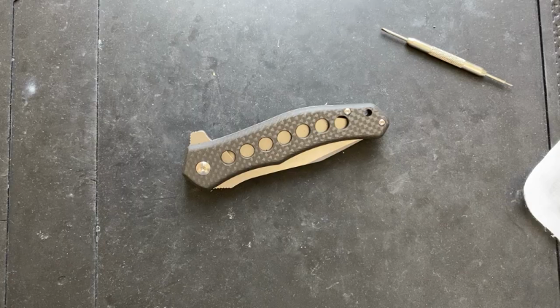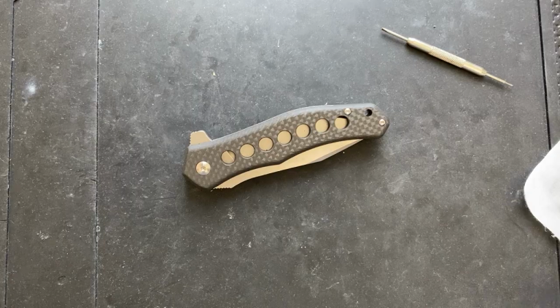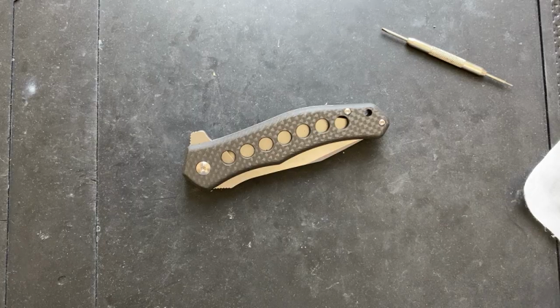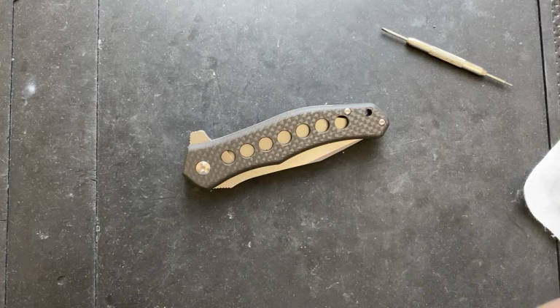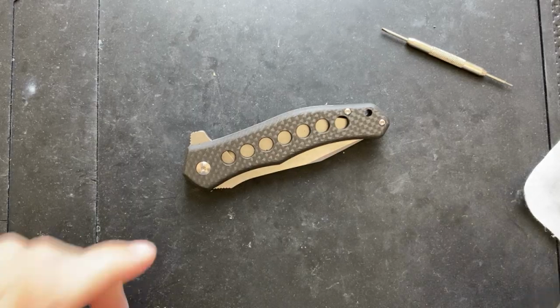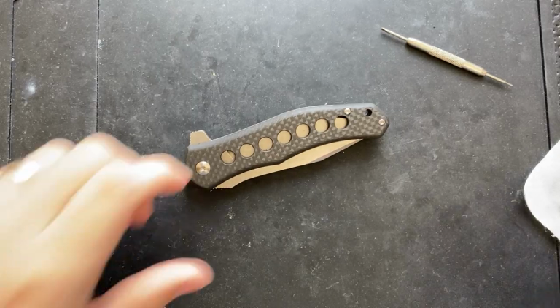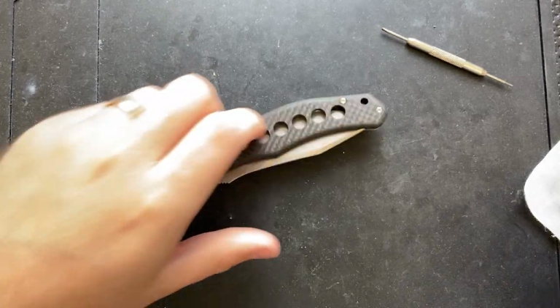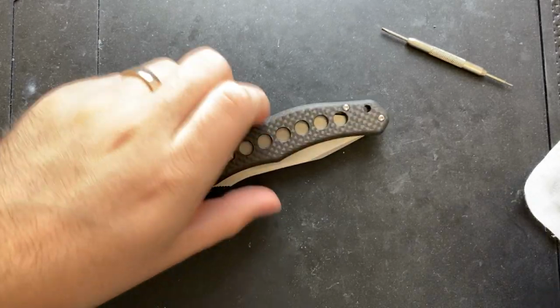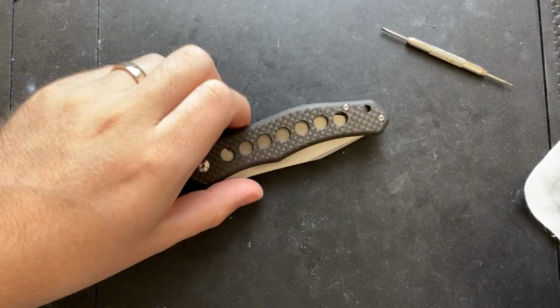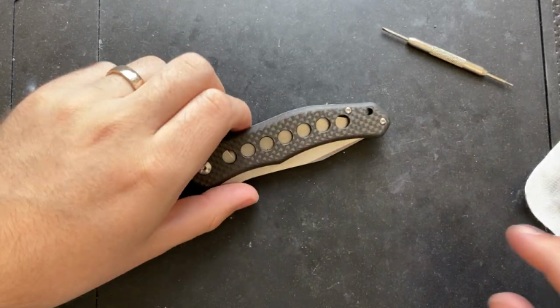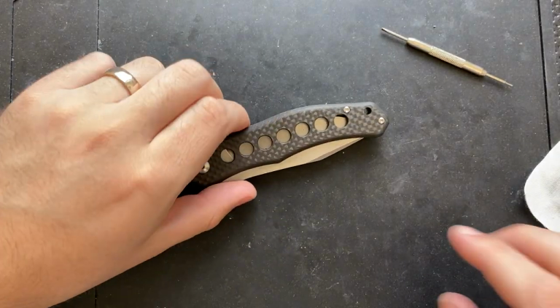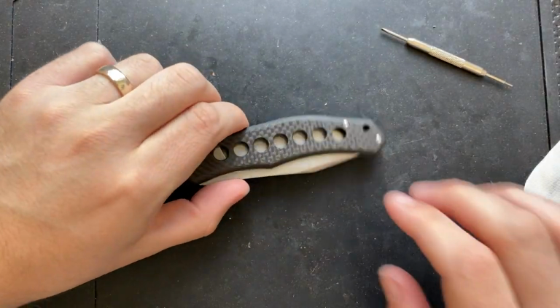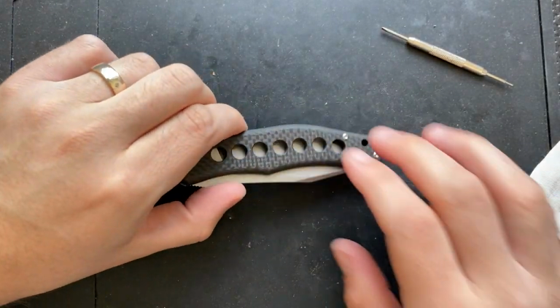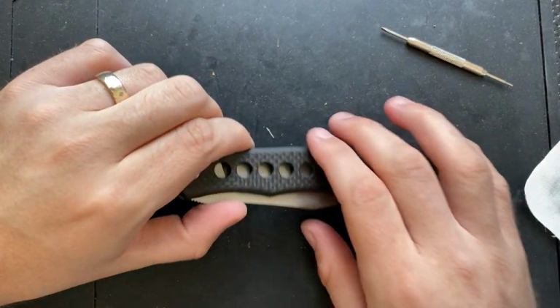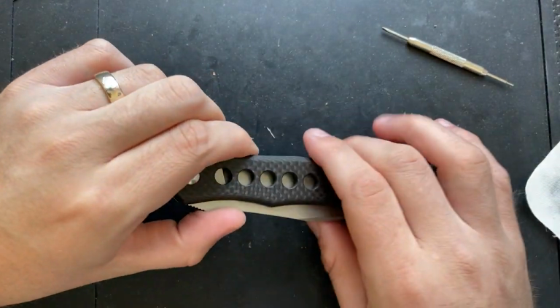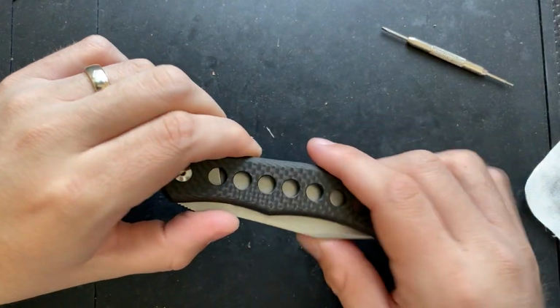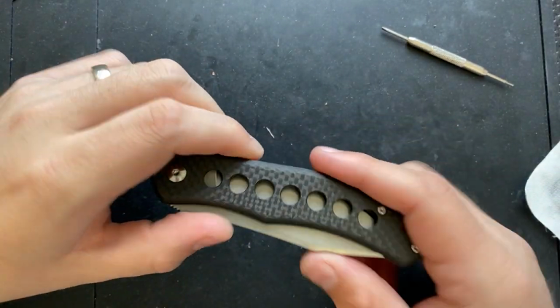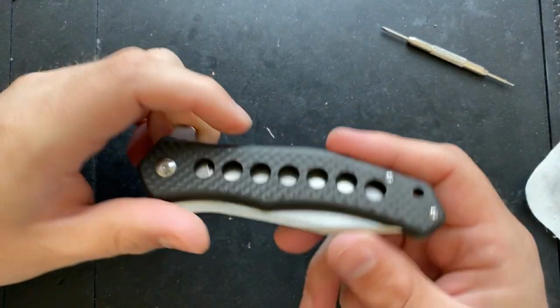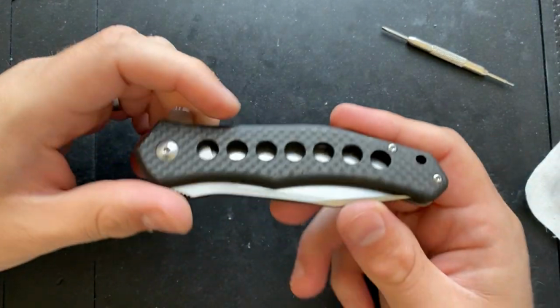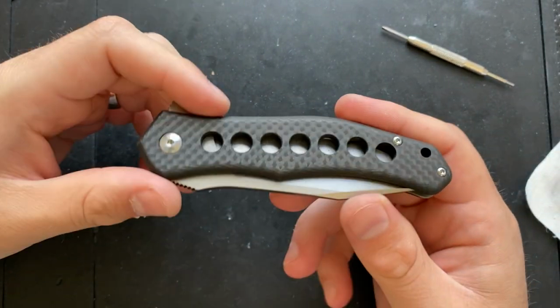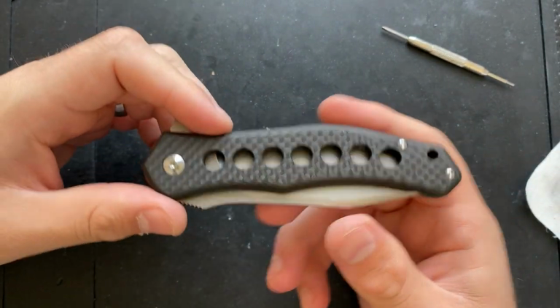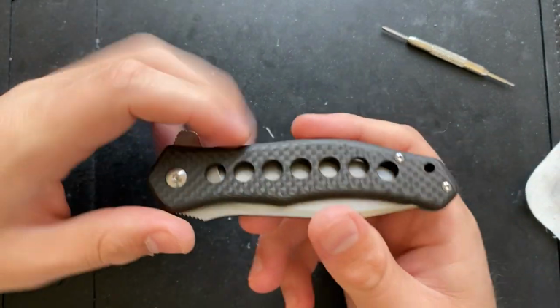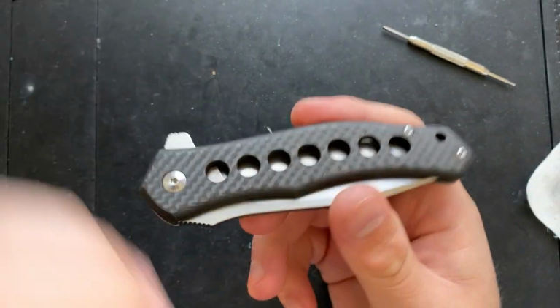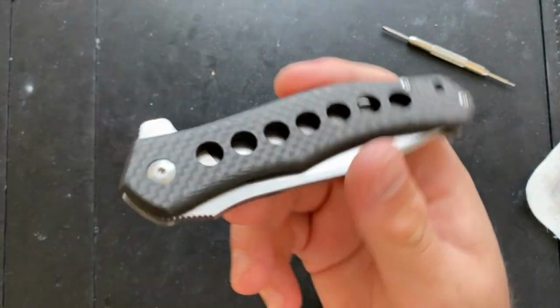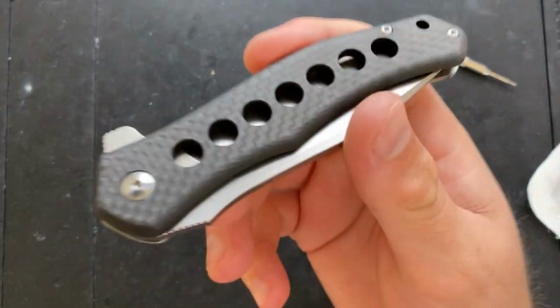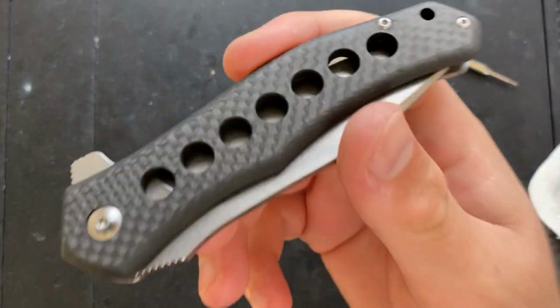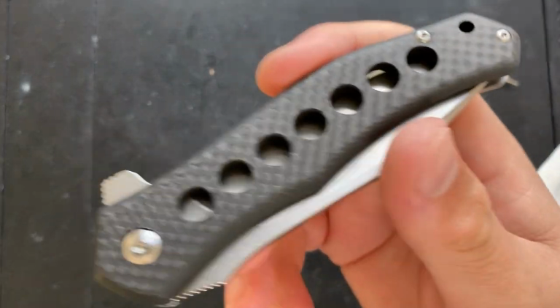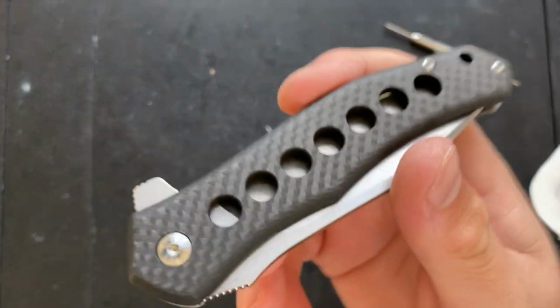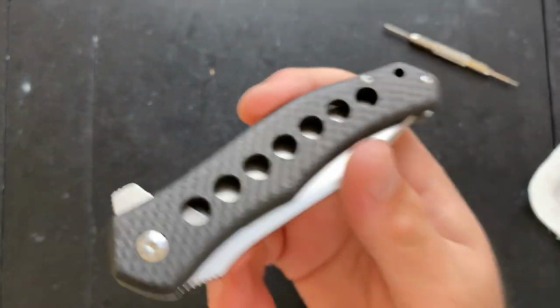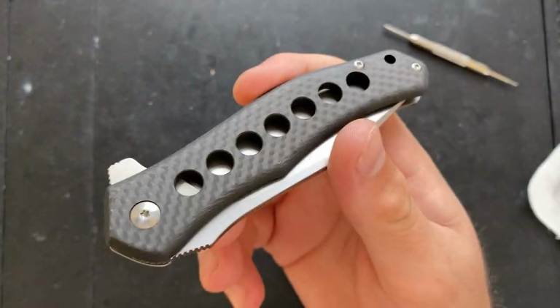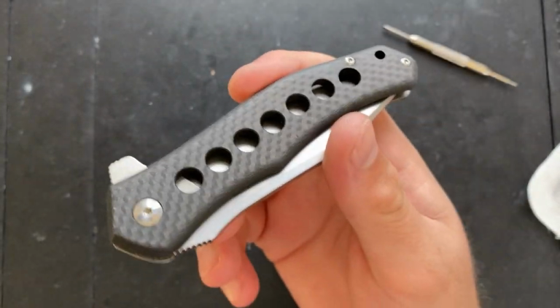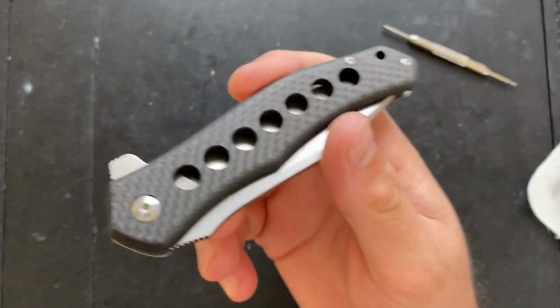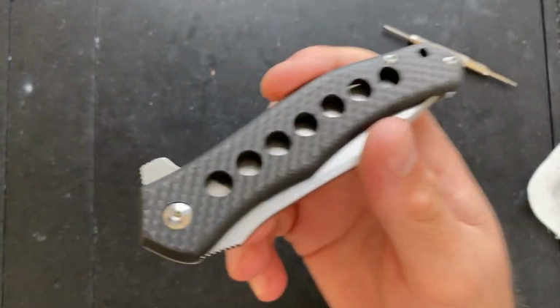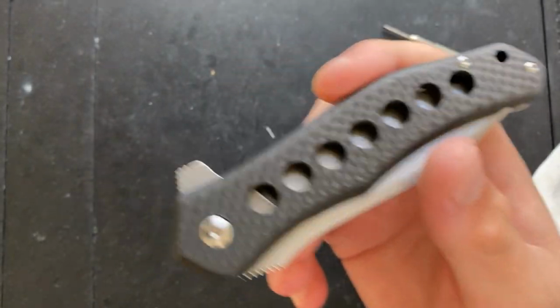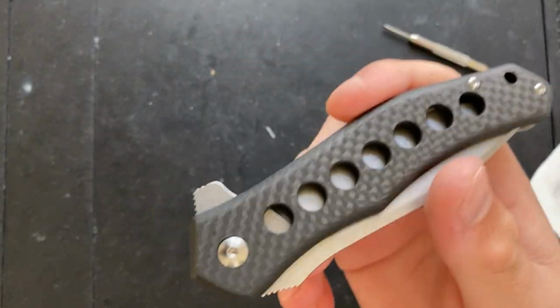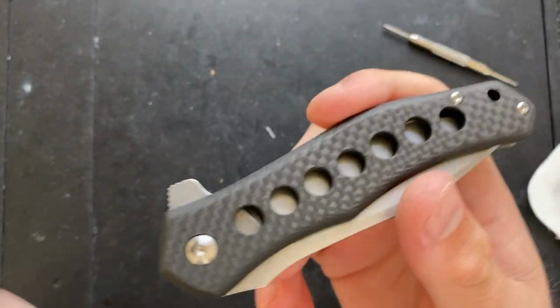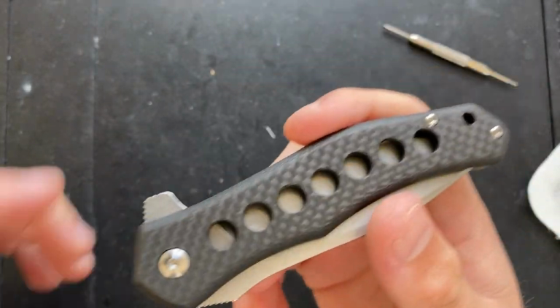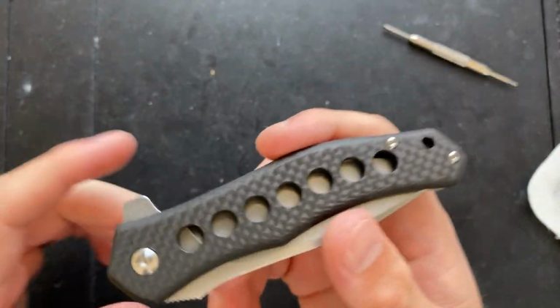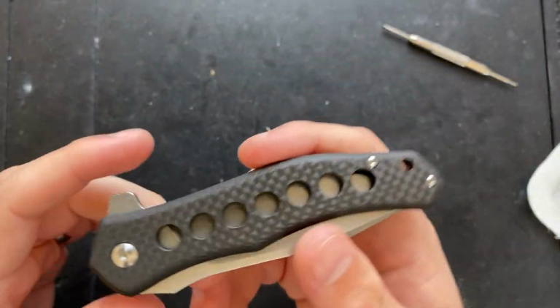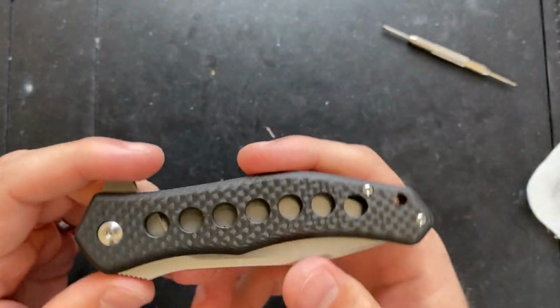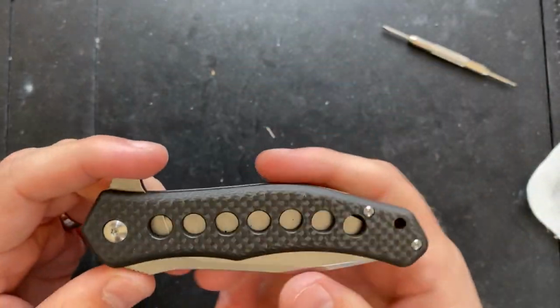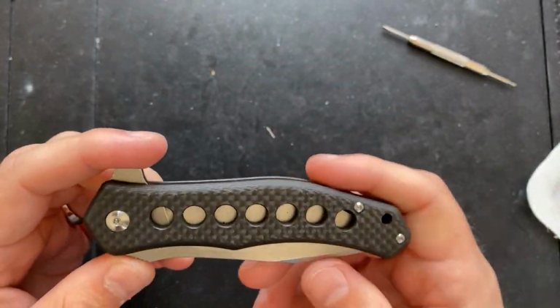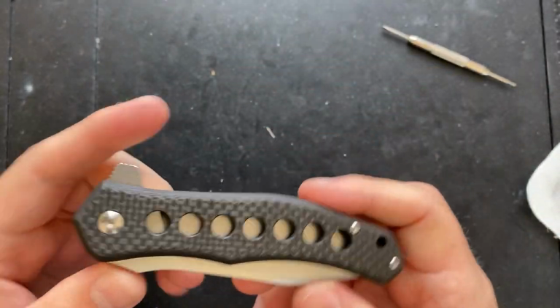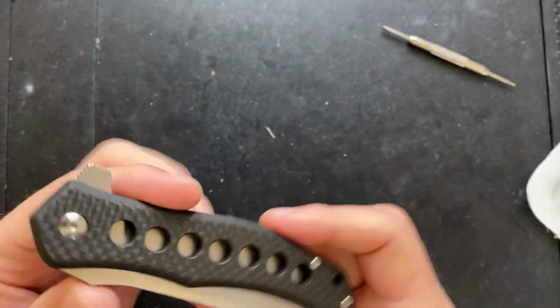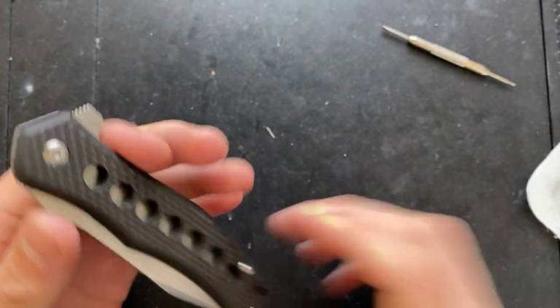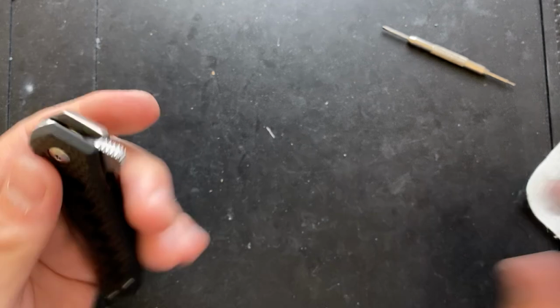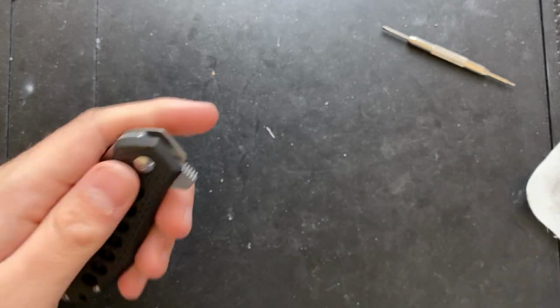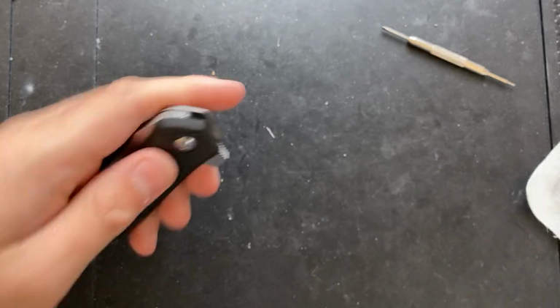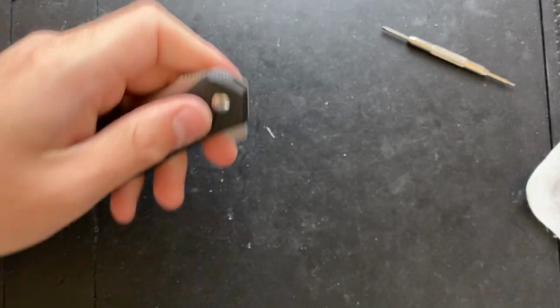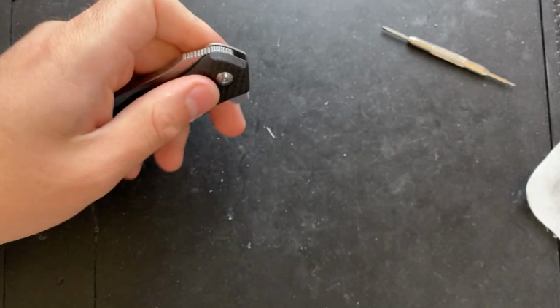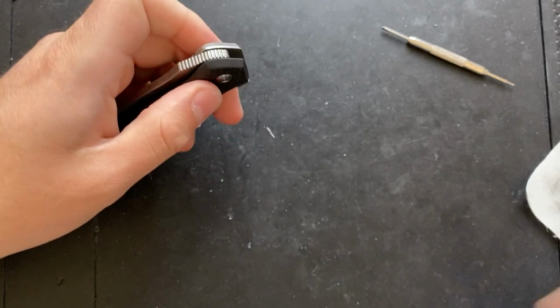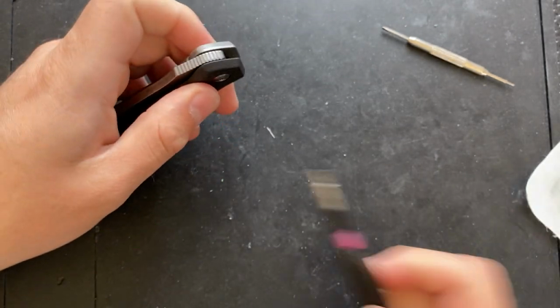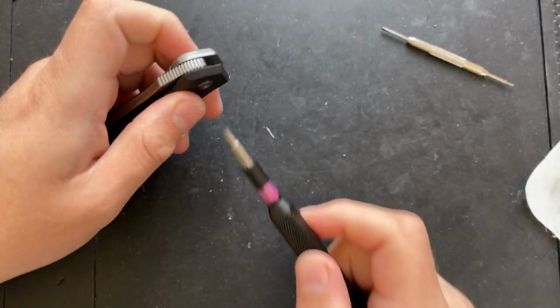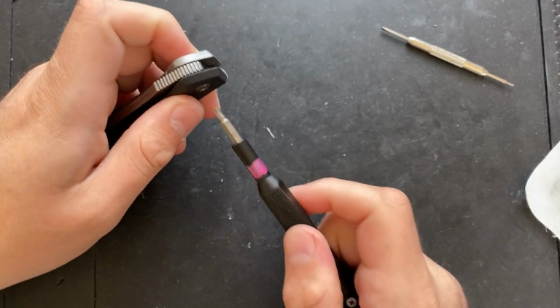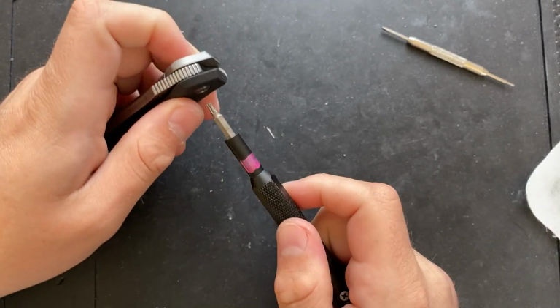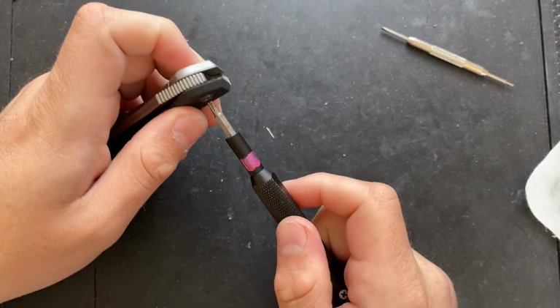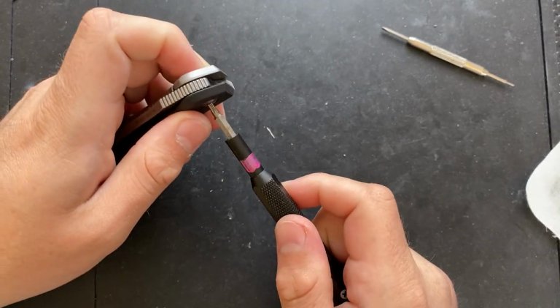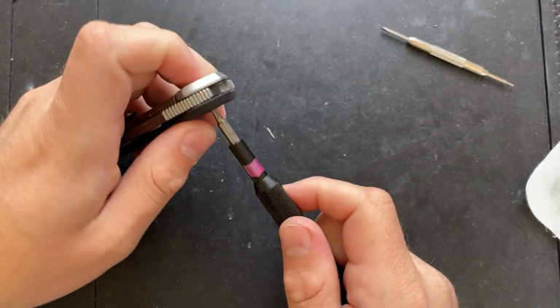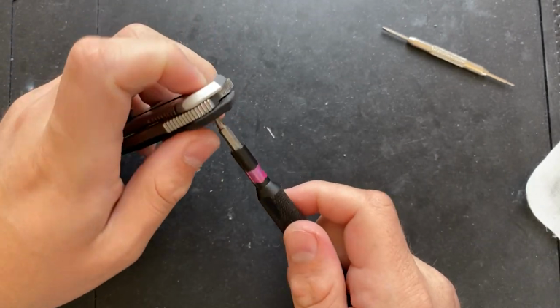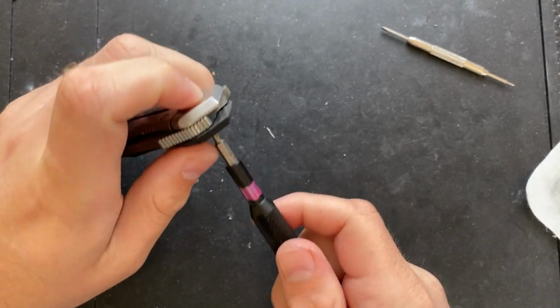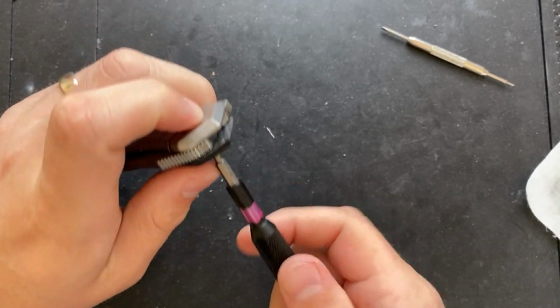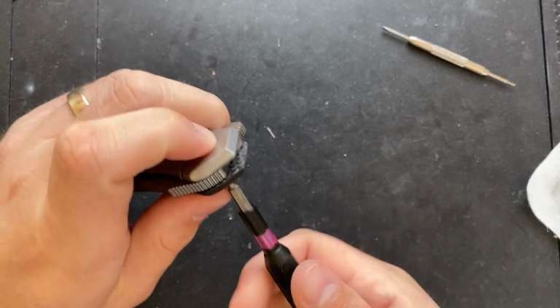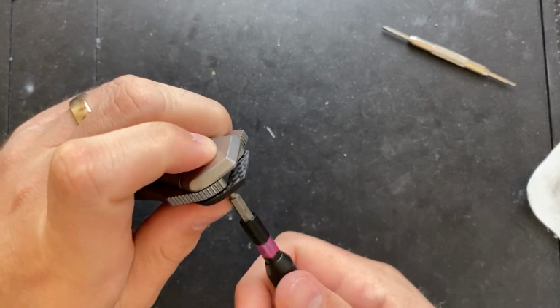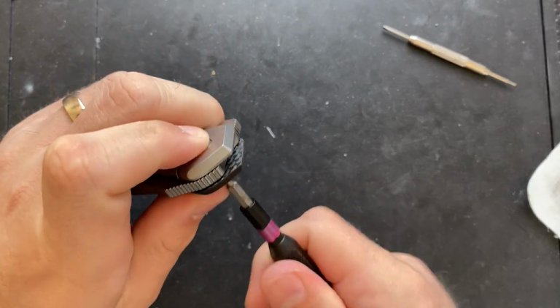Hey everybody, Nick here, and today I've got a little bit of disassembly and maintenance for you. This is the Monterey Bay Knives Sprocket.